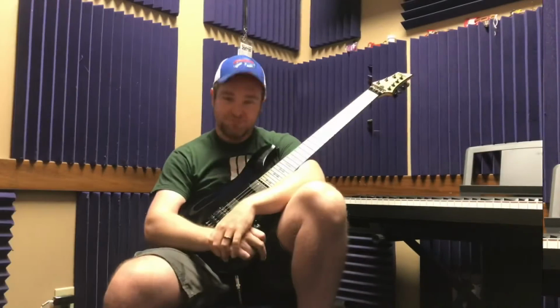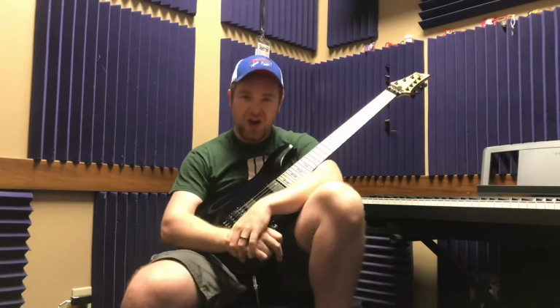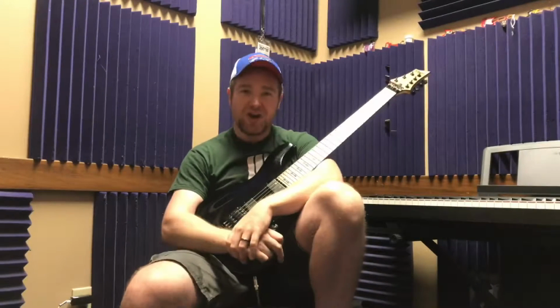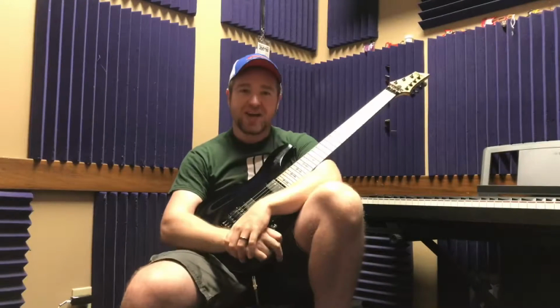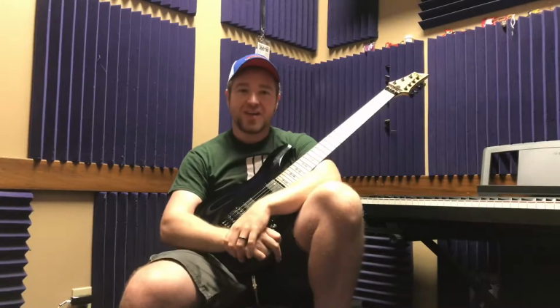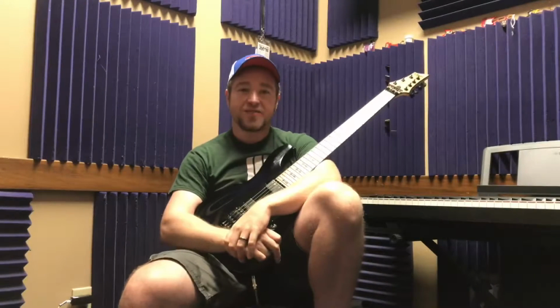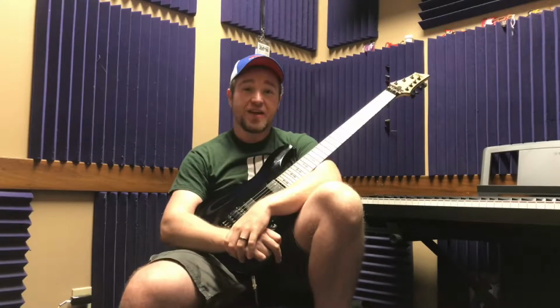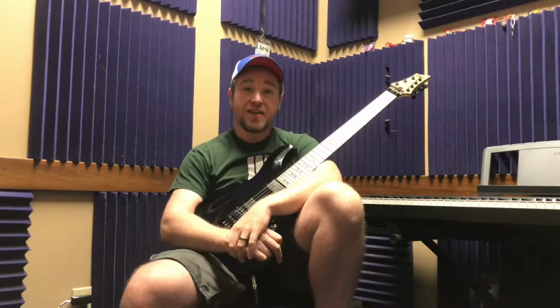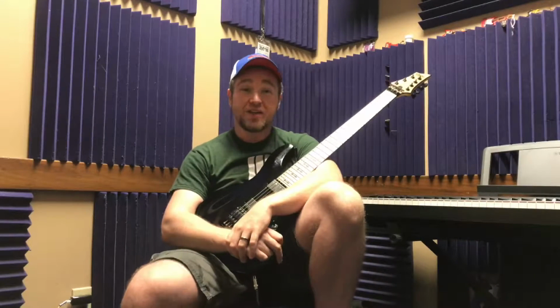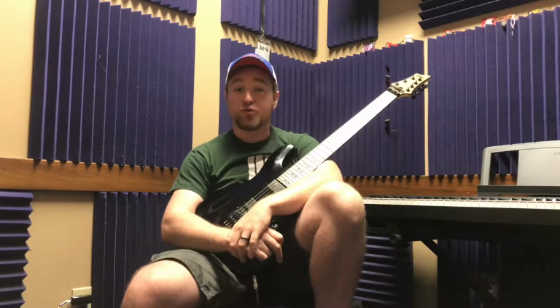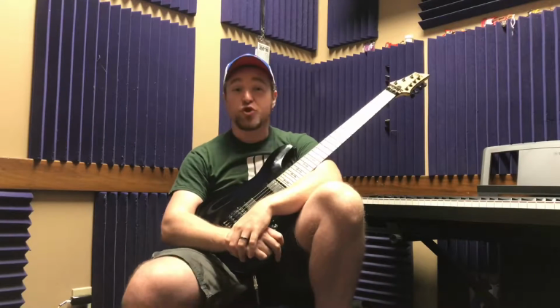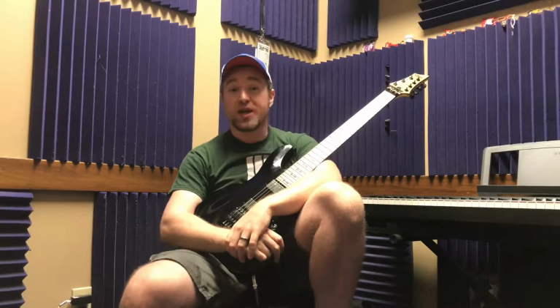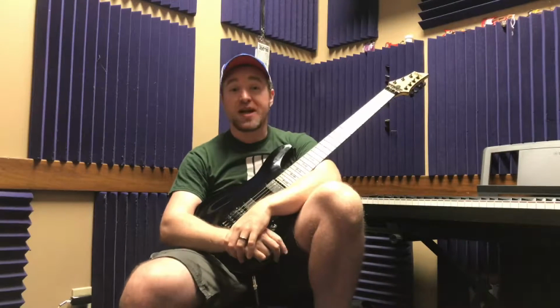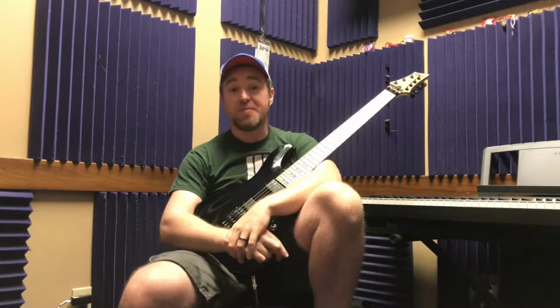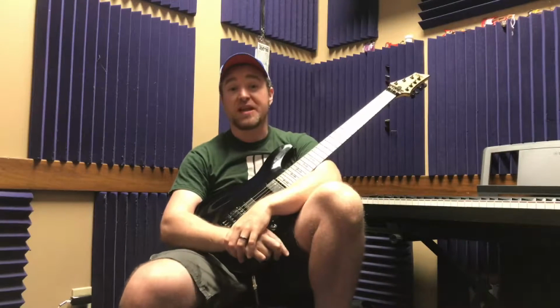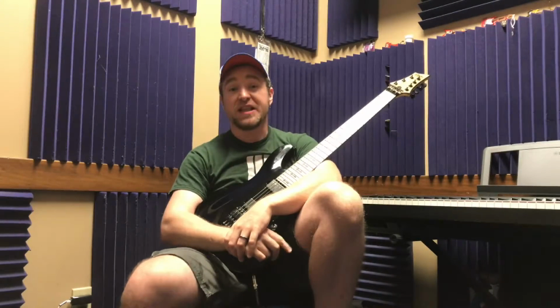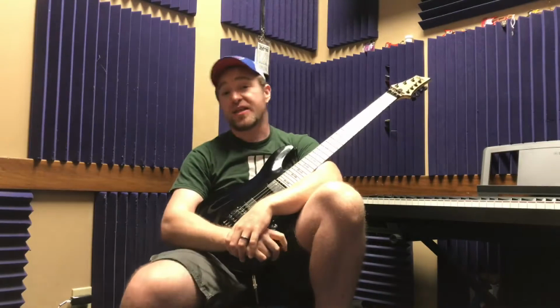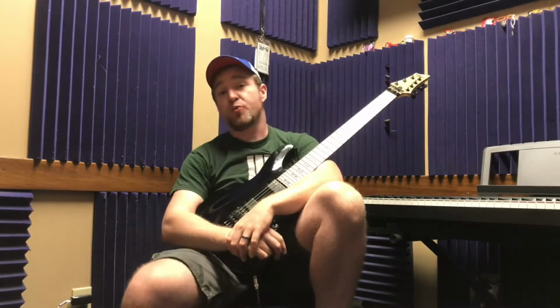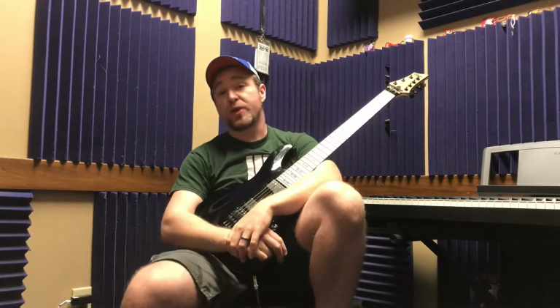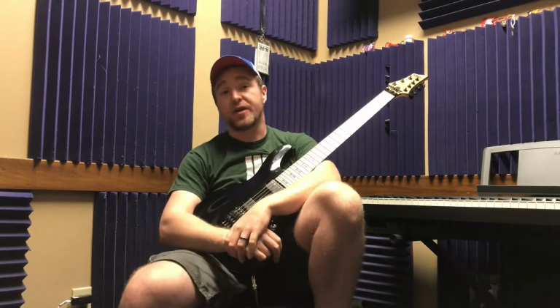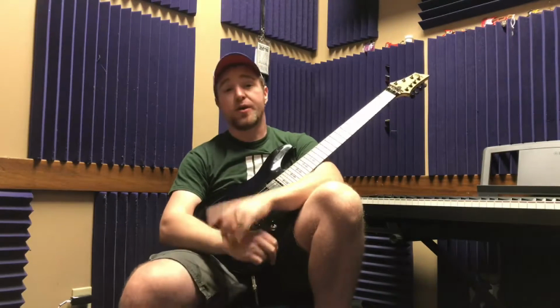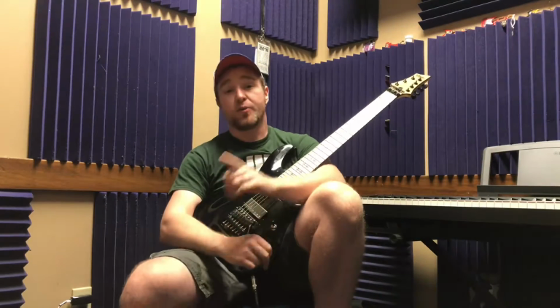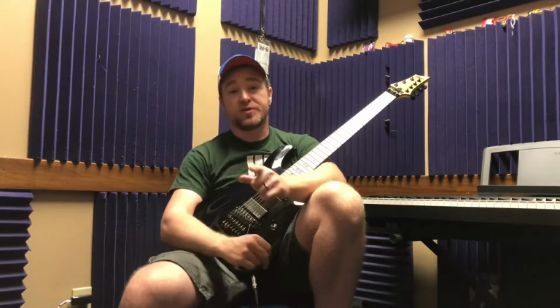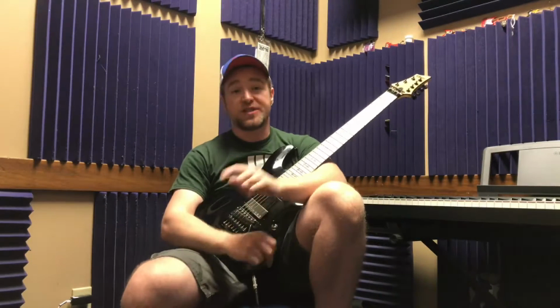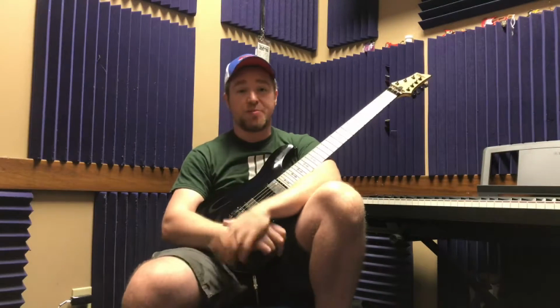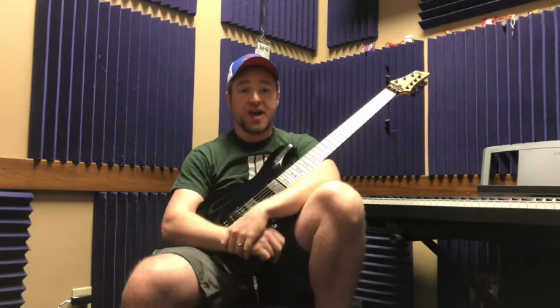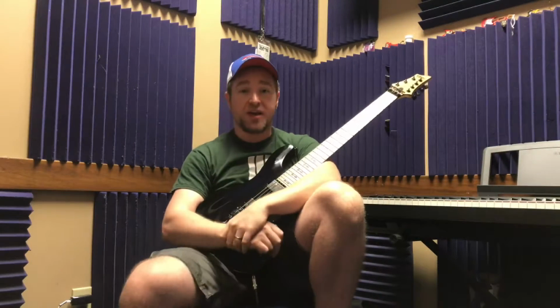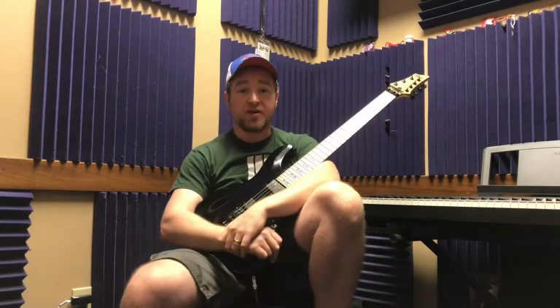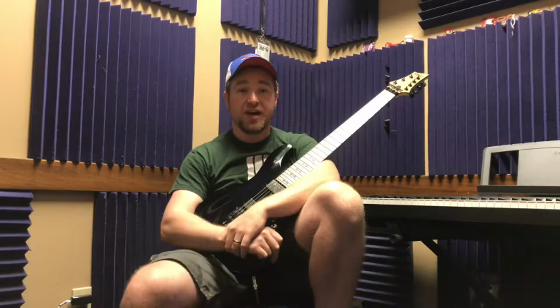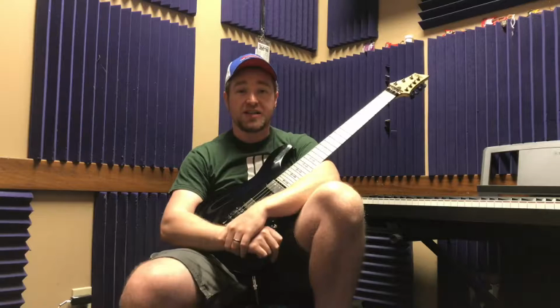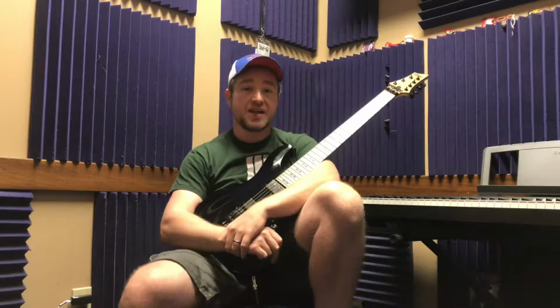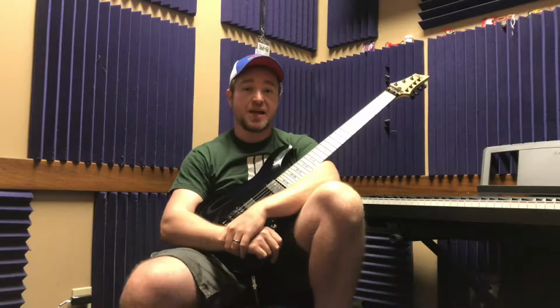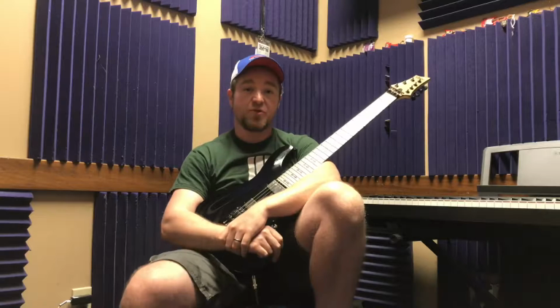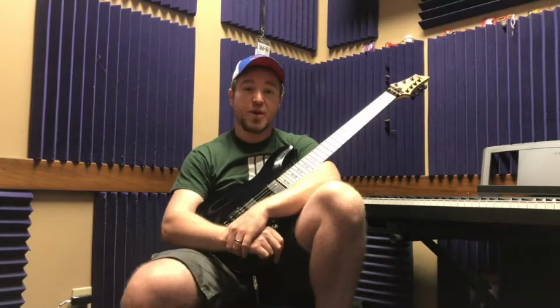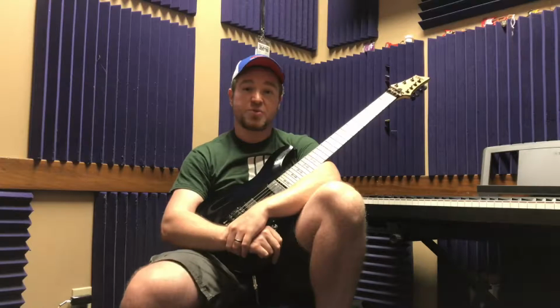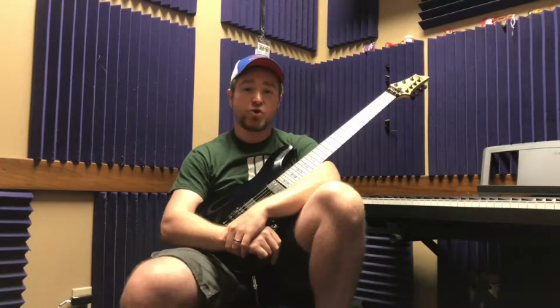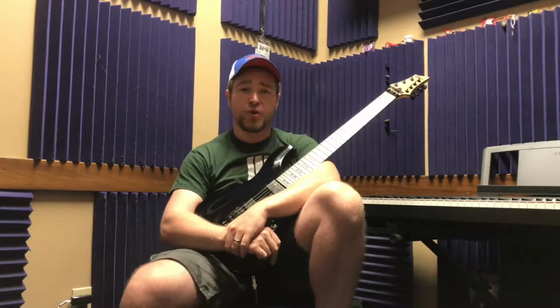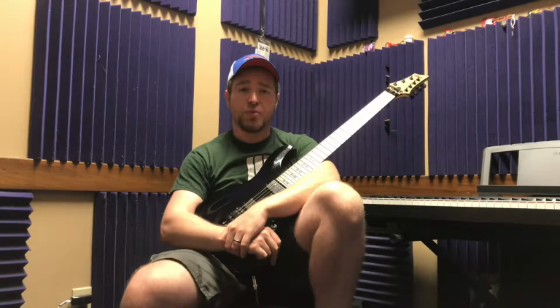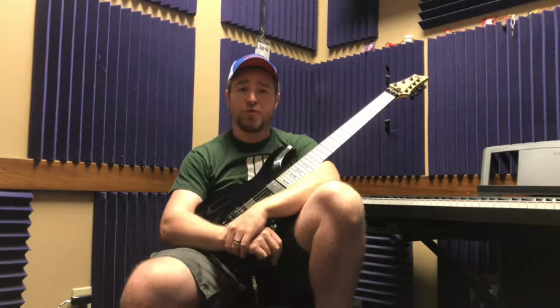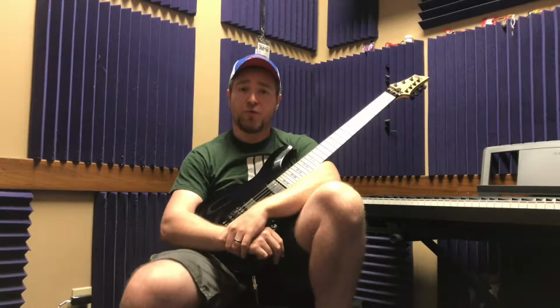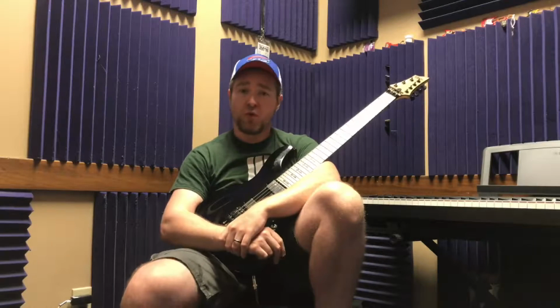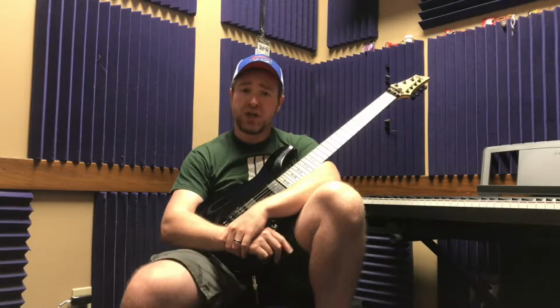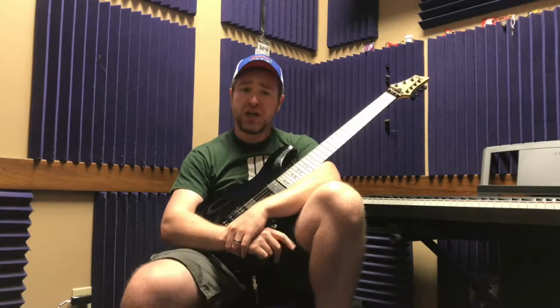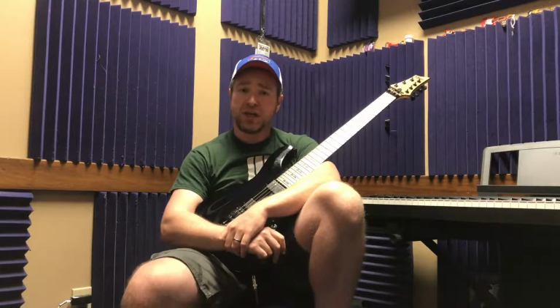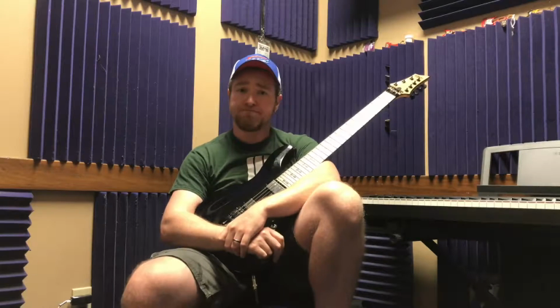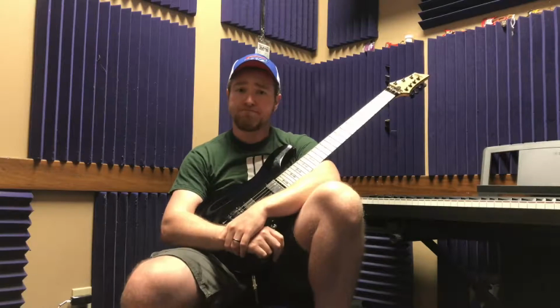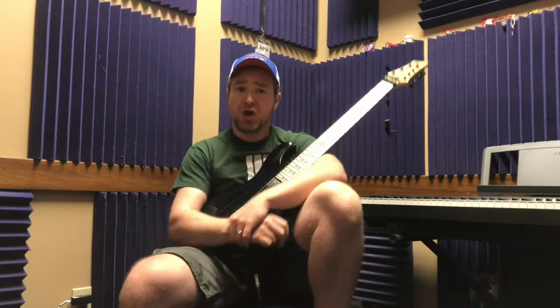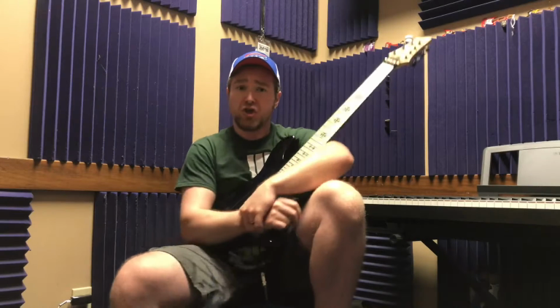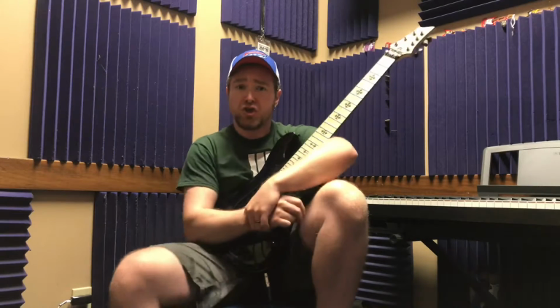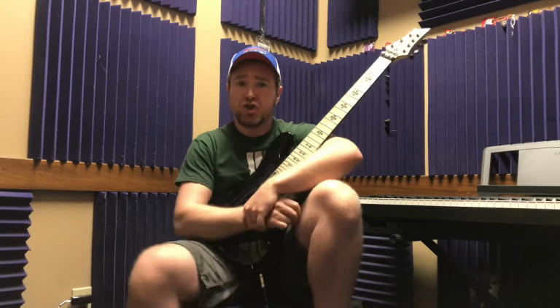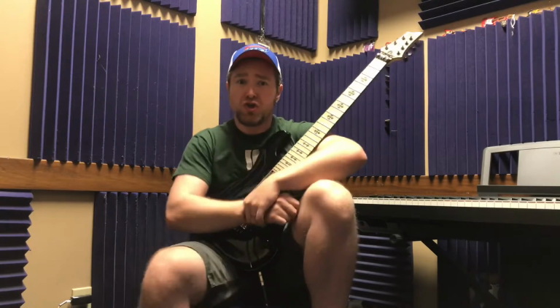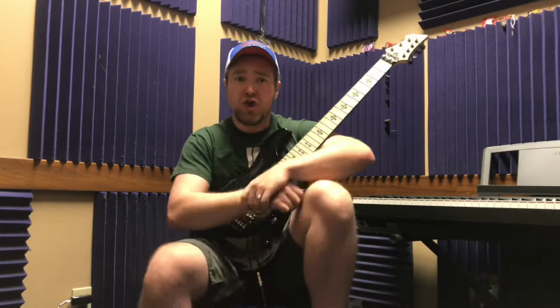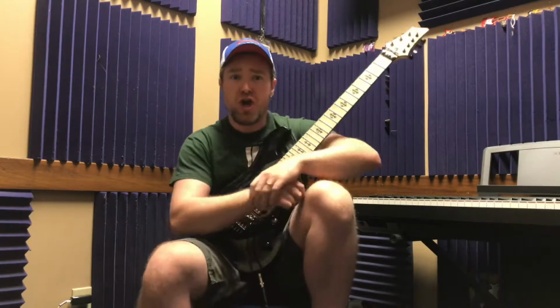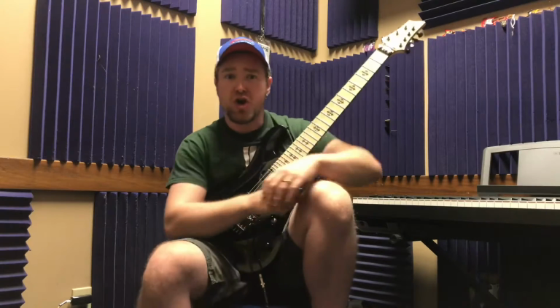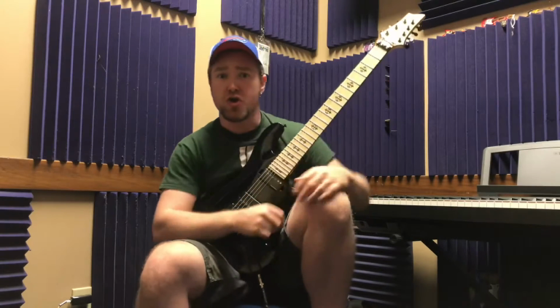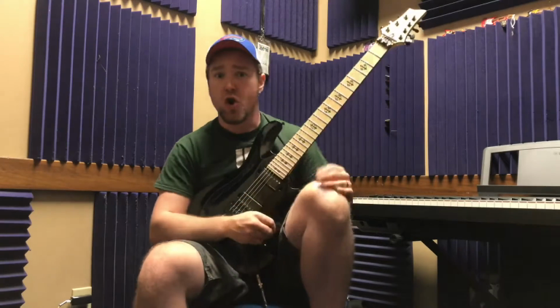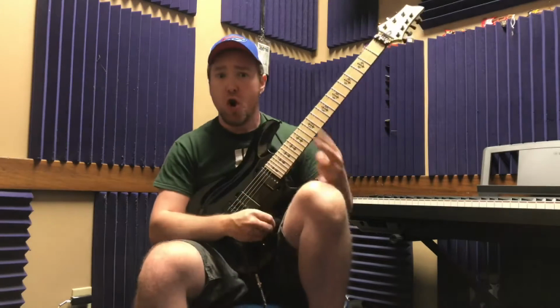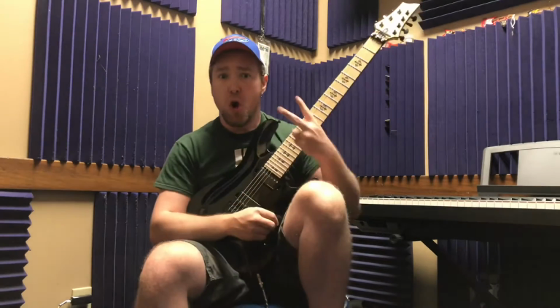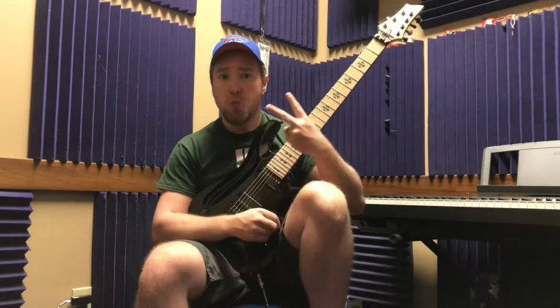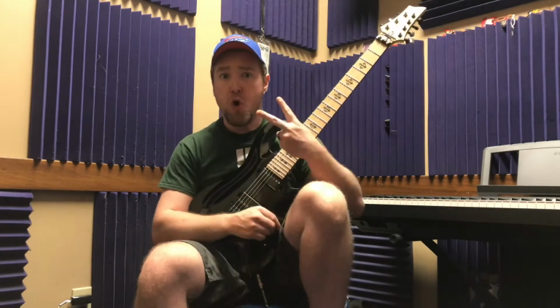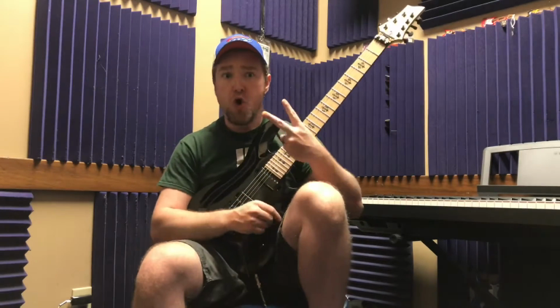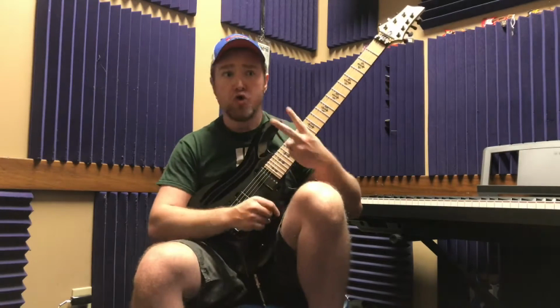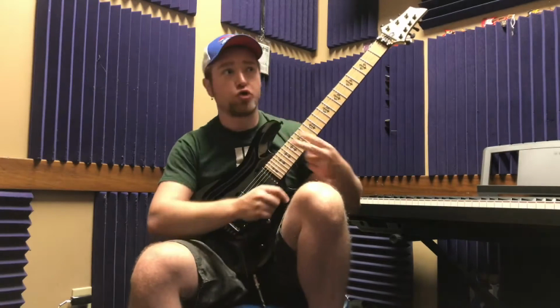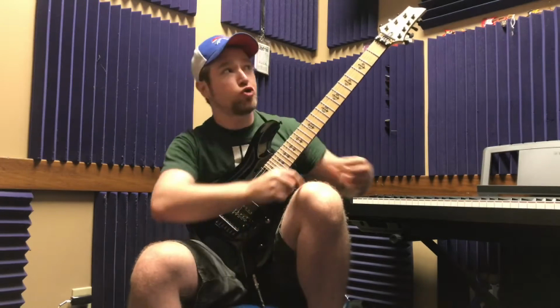Alright guys, thanks for checking out my Lick of the Week. See you back here next time for episode number 48. Until then... Peace!